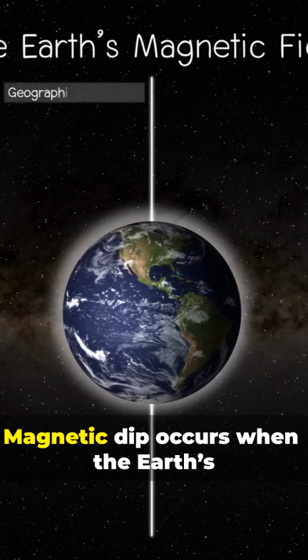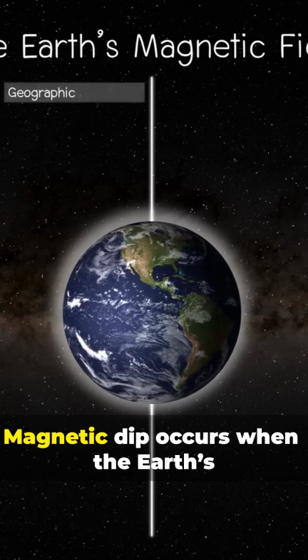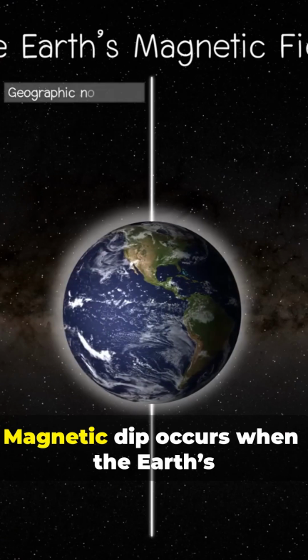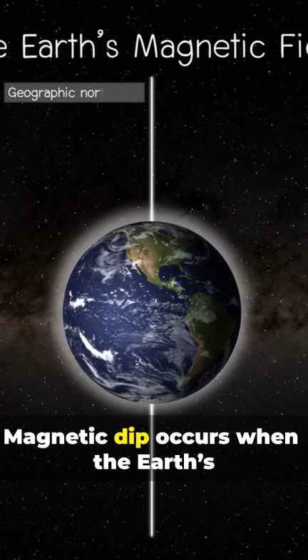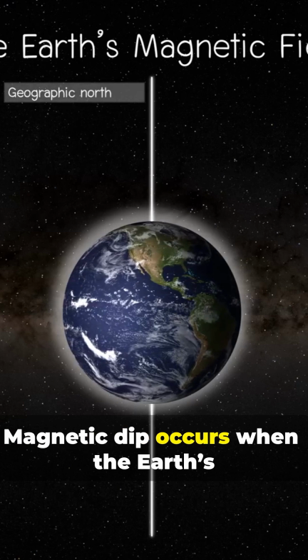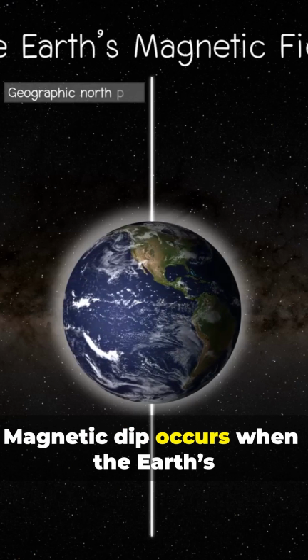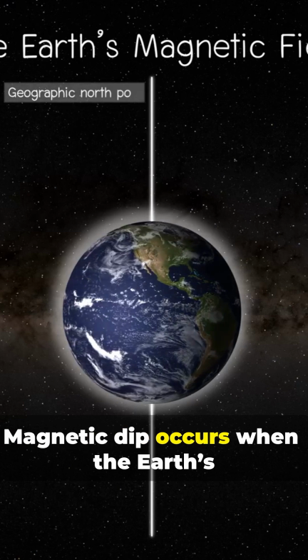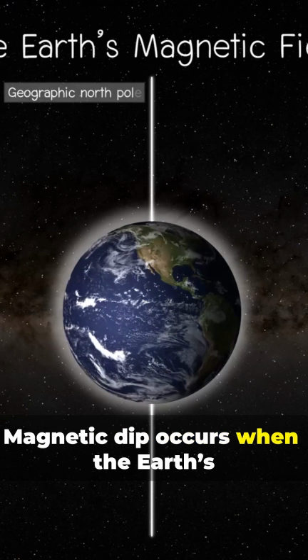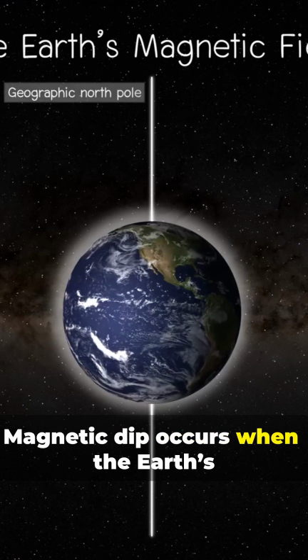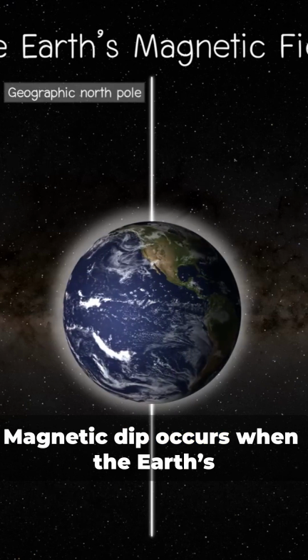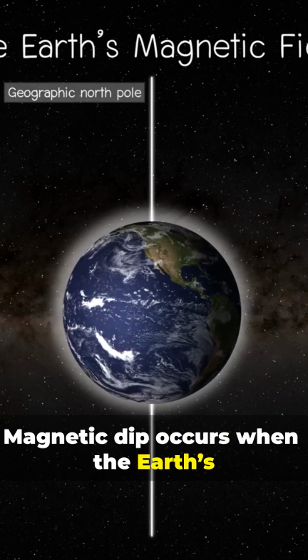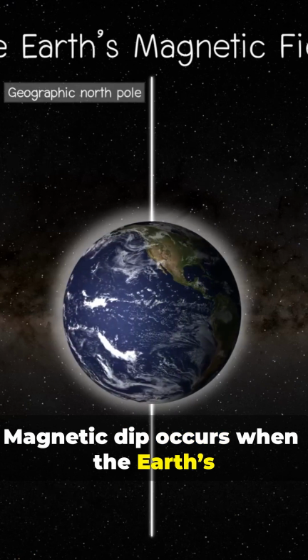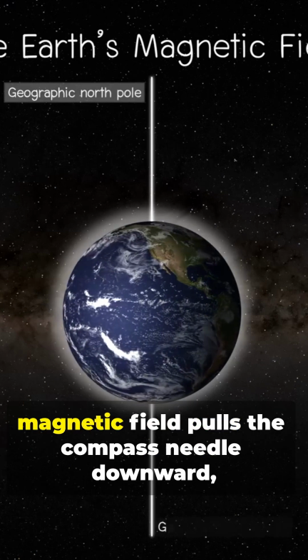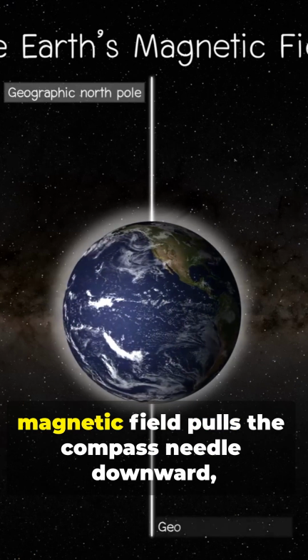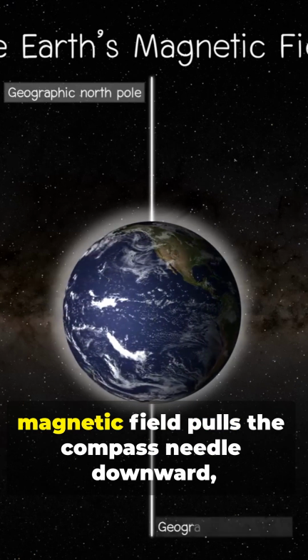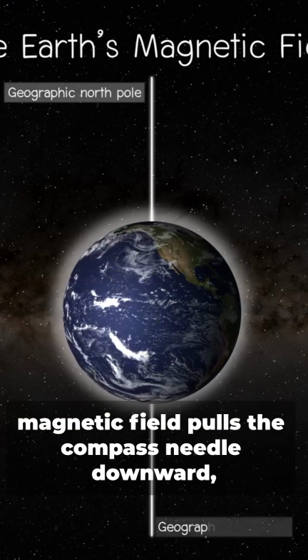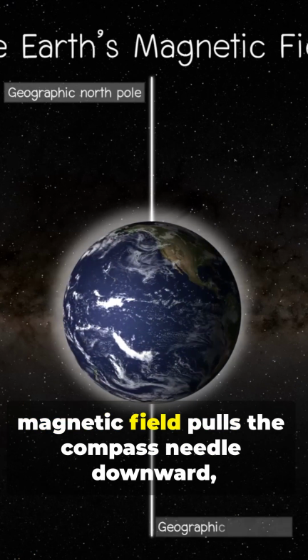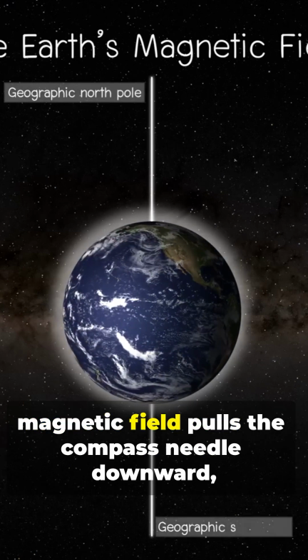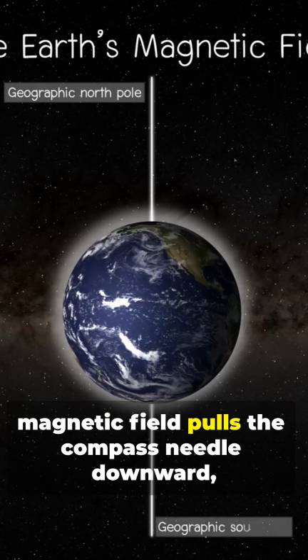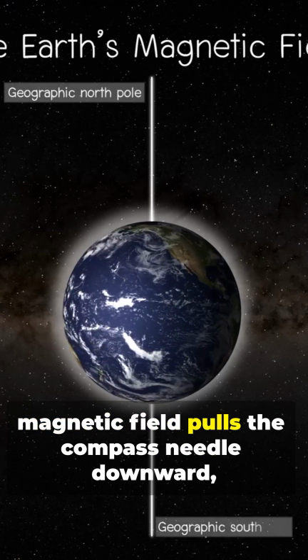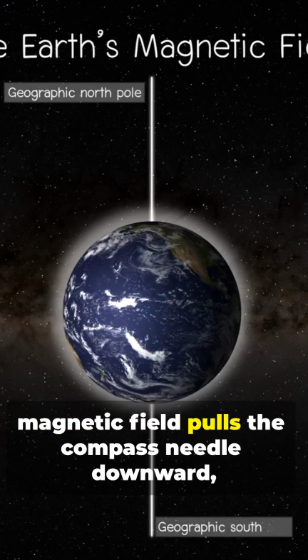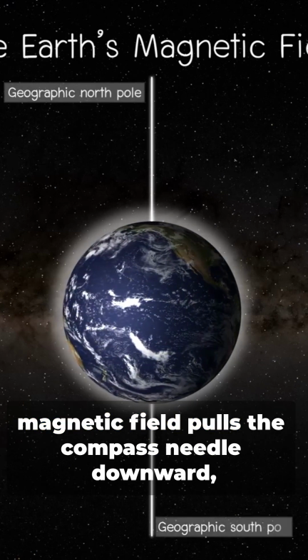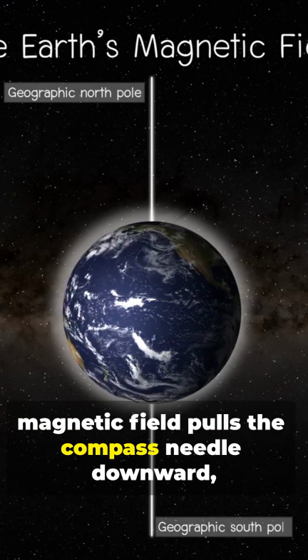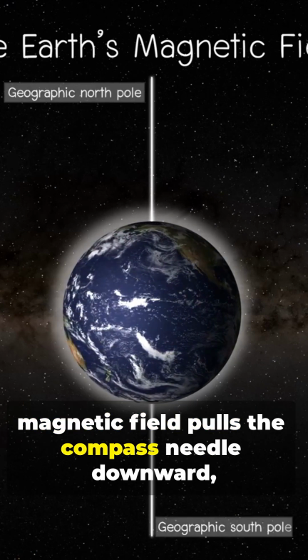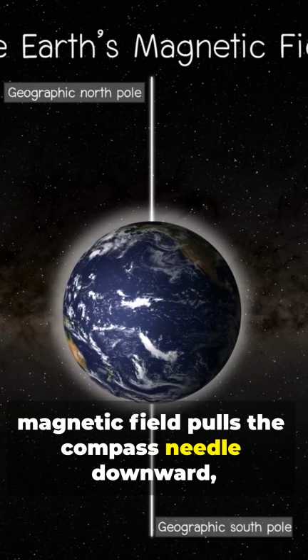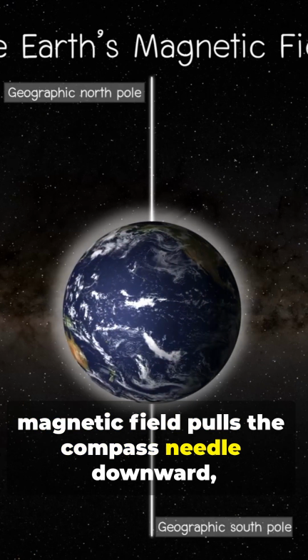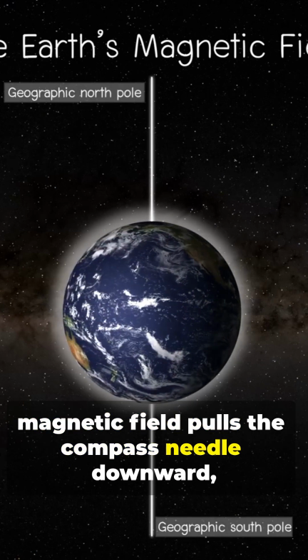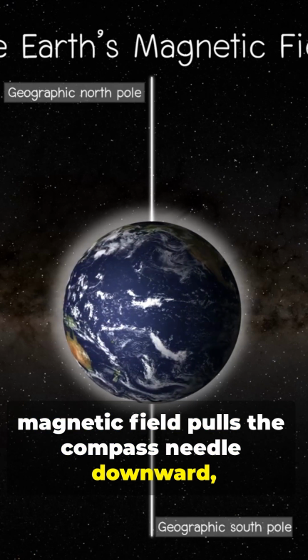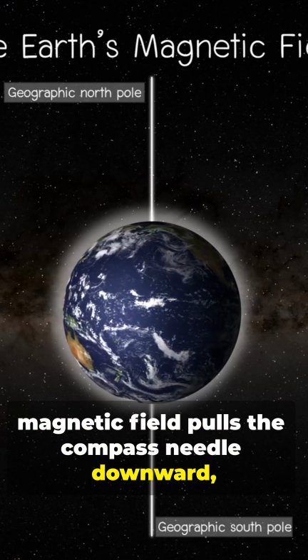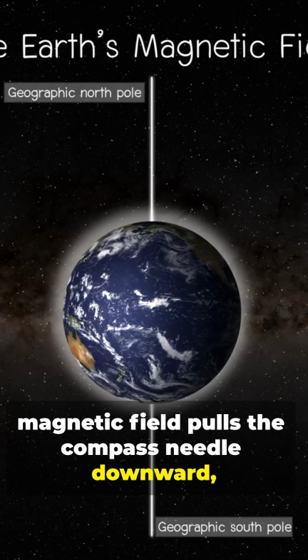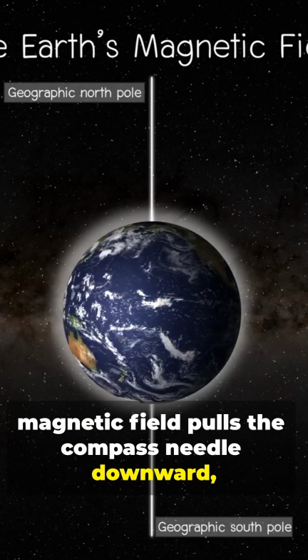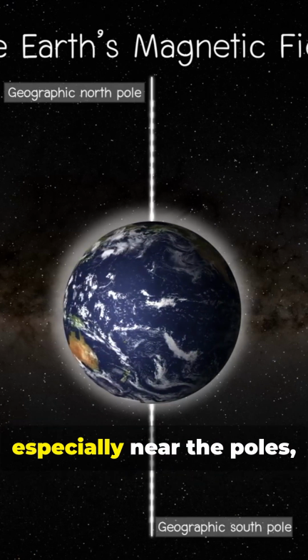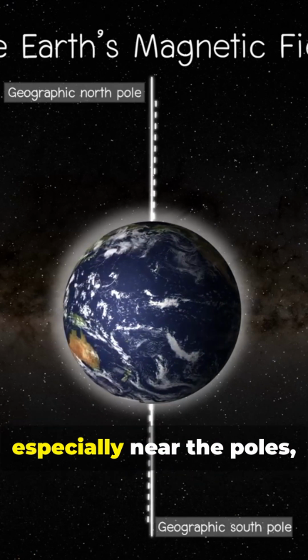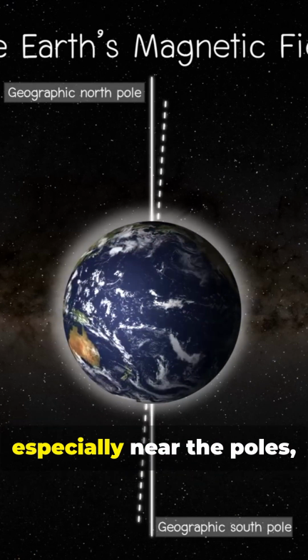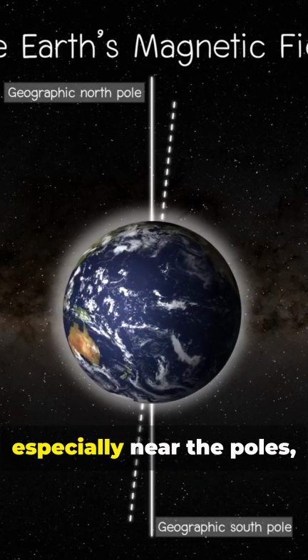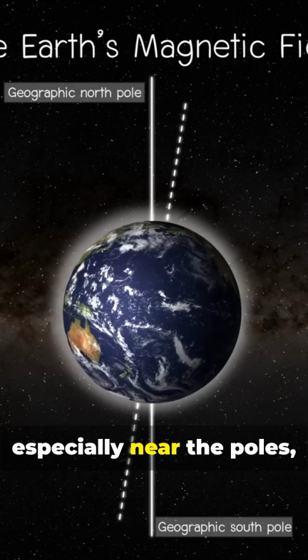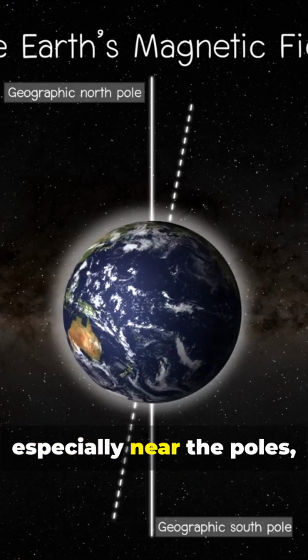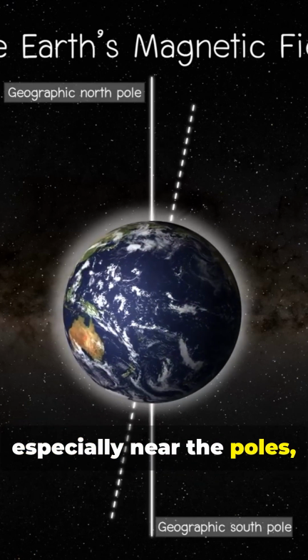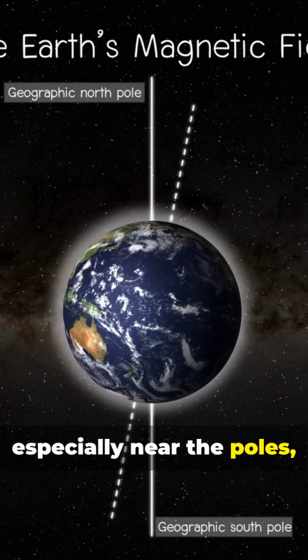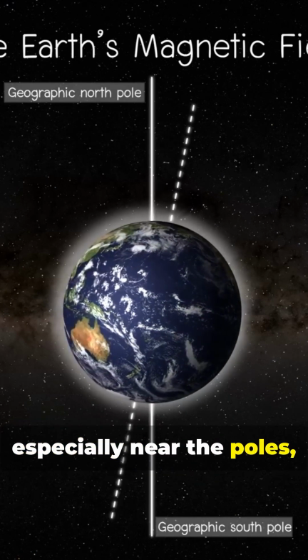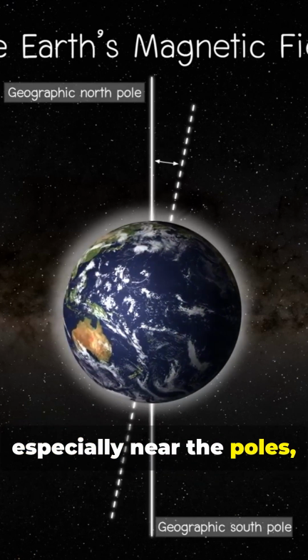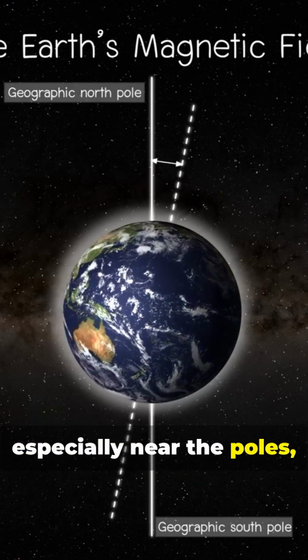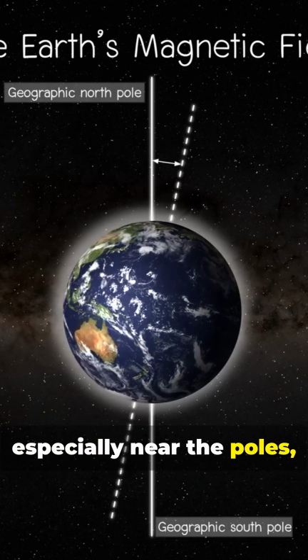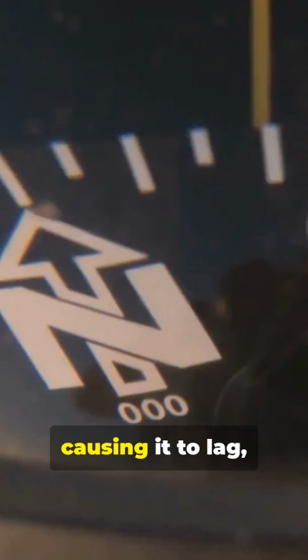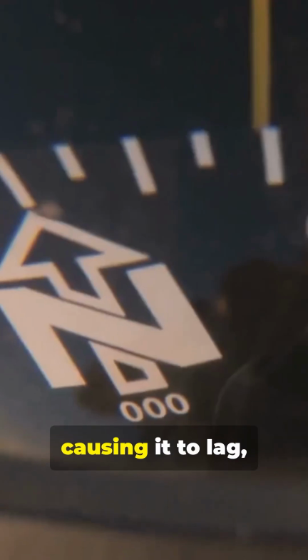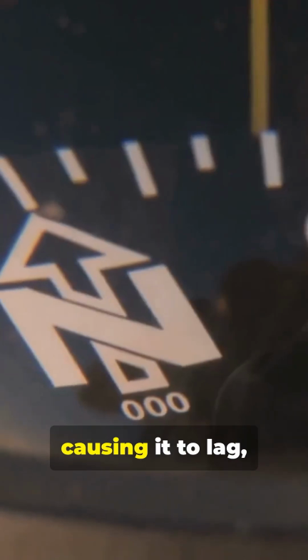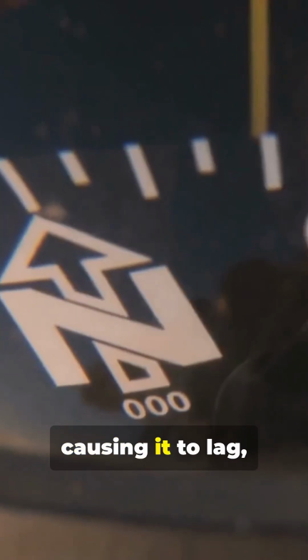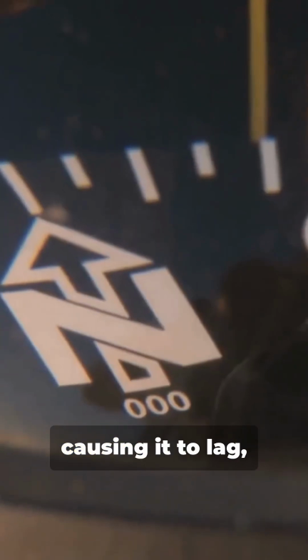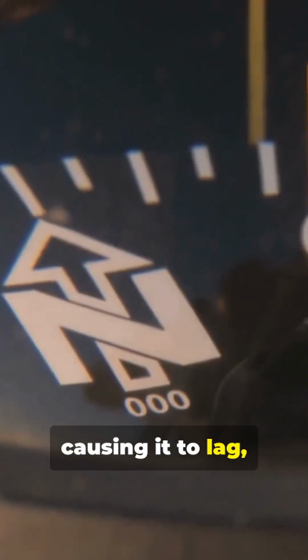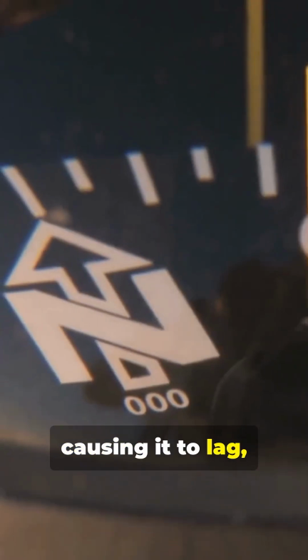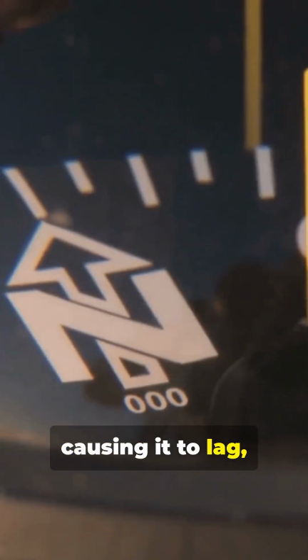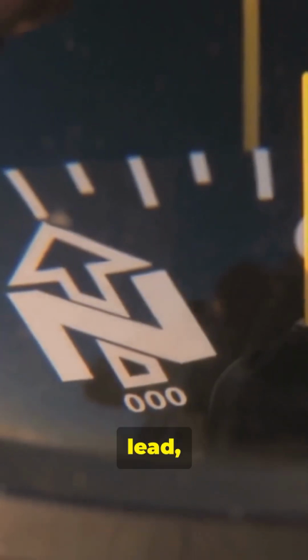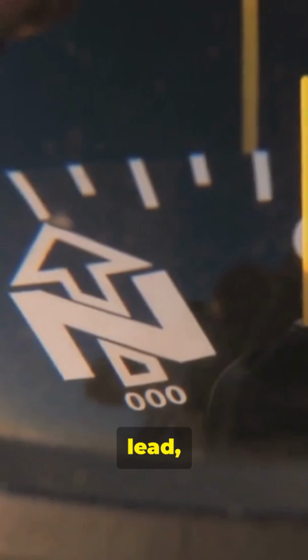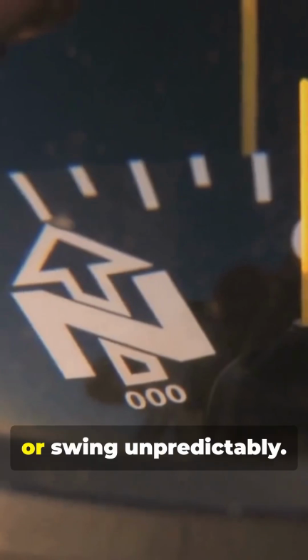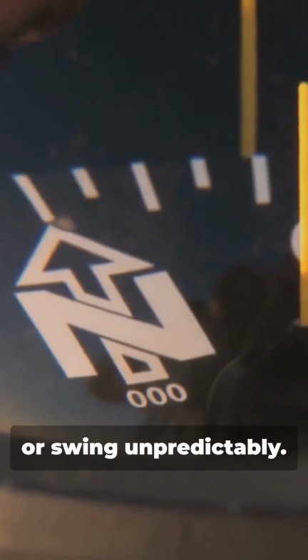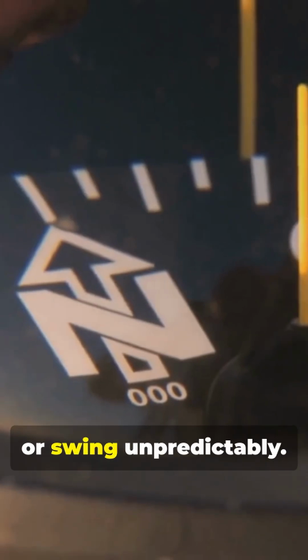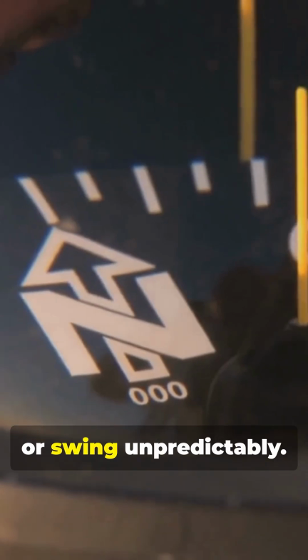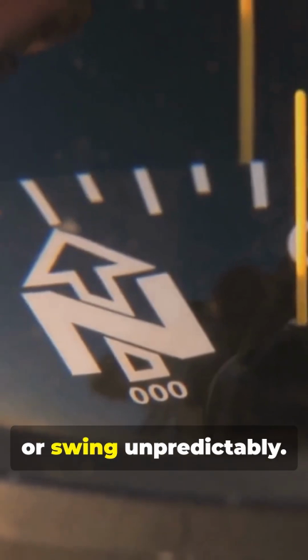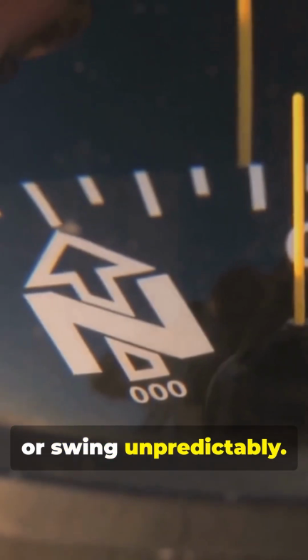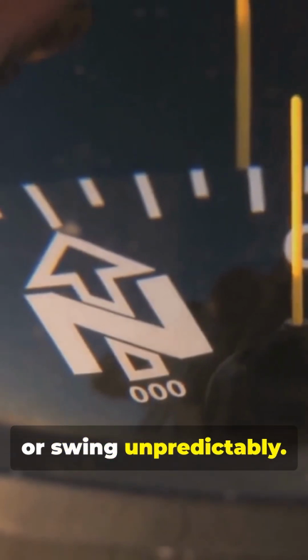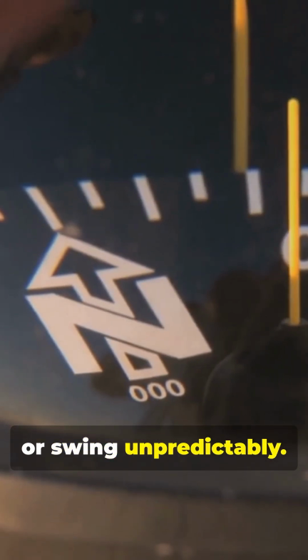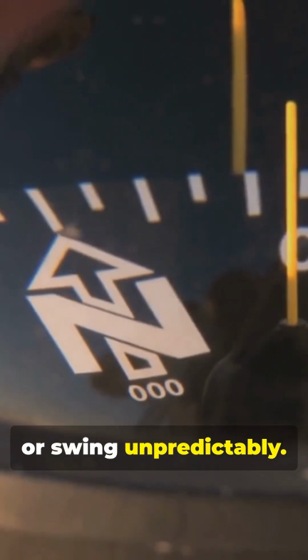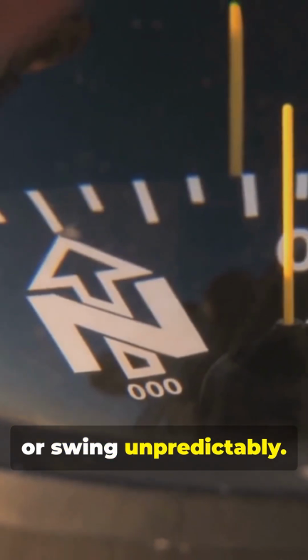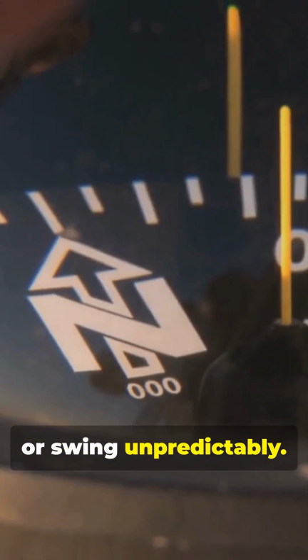Magnetic dip occurs when the Earth's magnetic field pulls the compass needle downward, especially near the poles, causing it to lag, lead, or swing unpredictably.